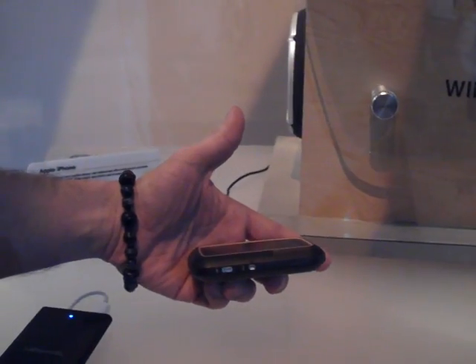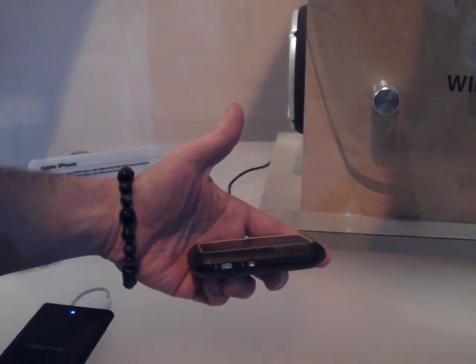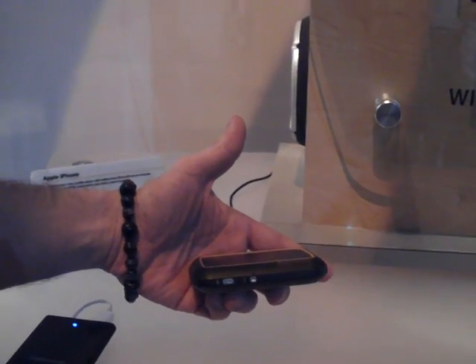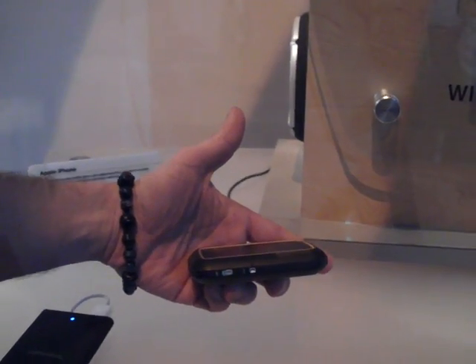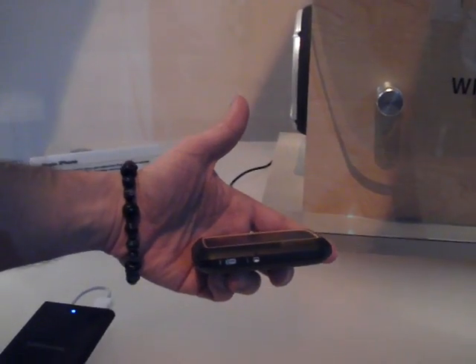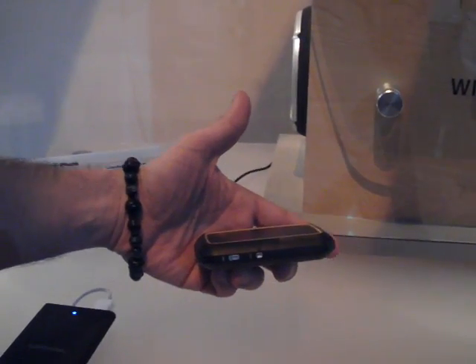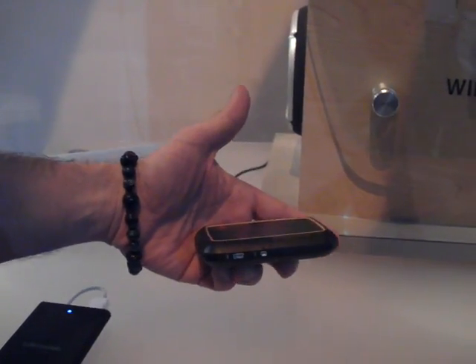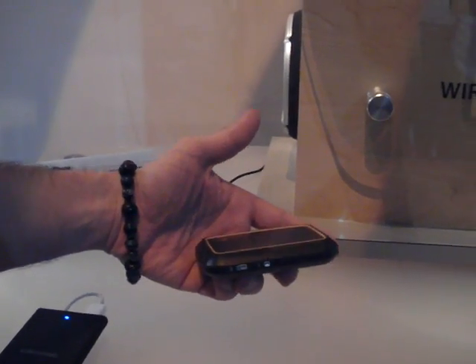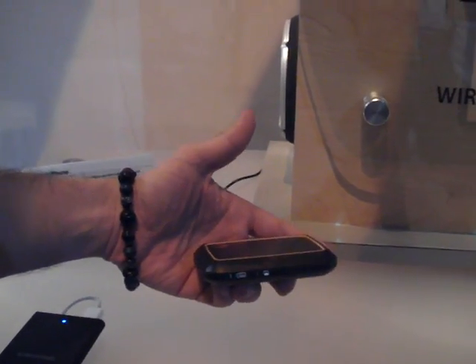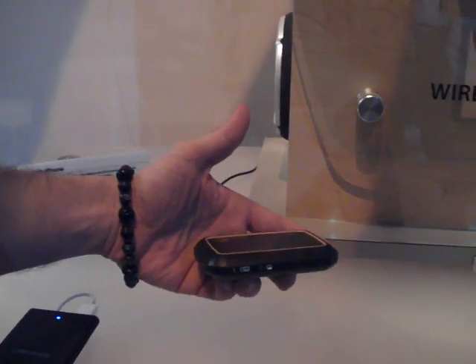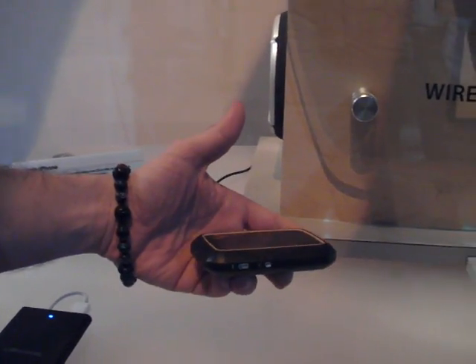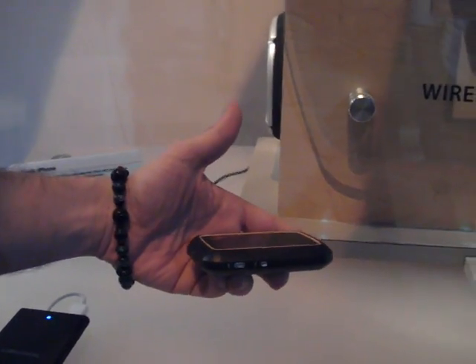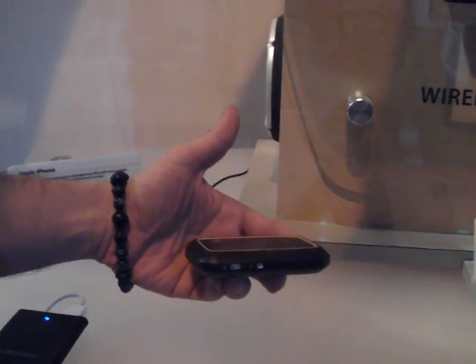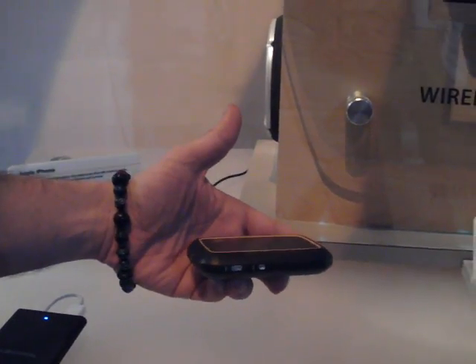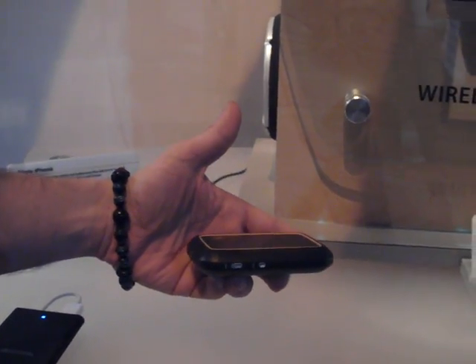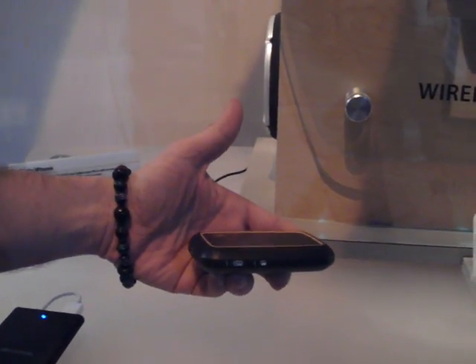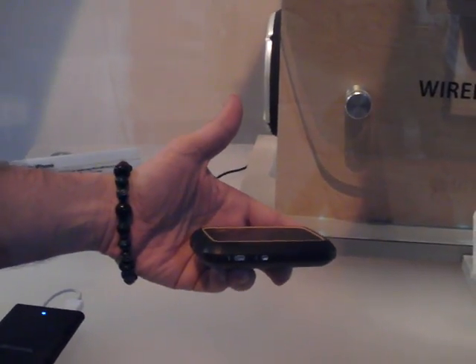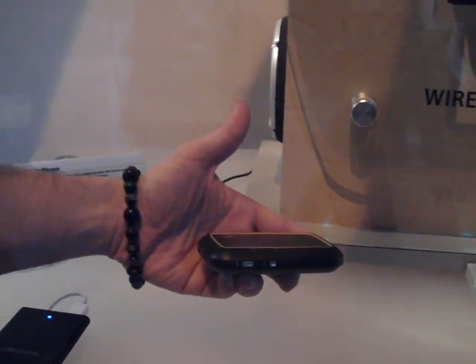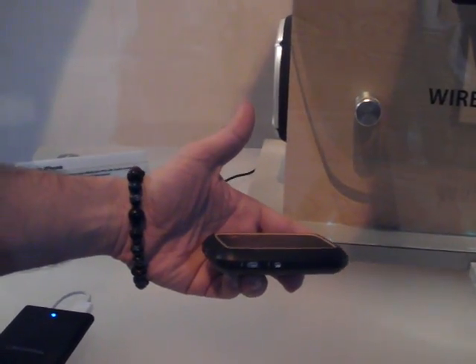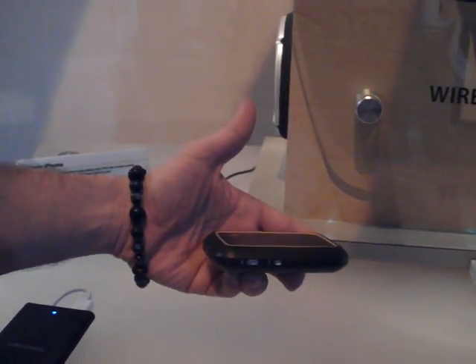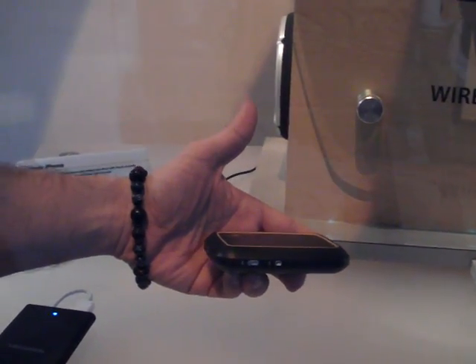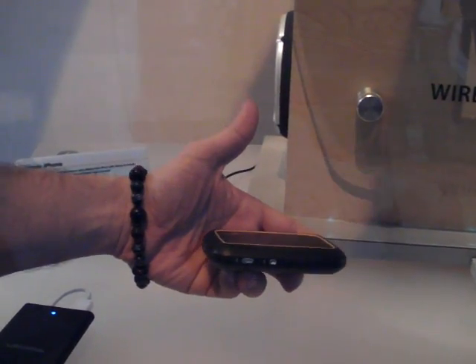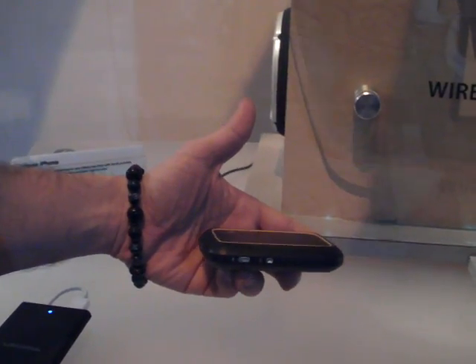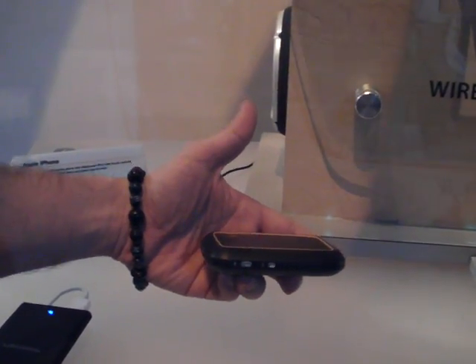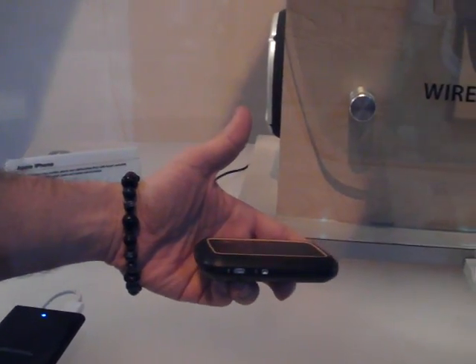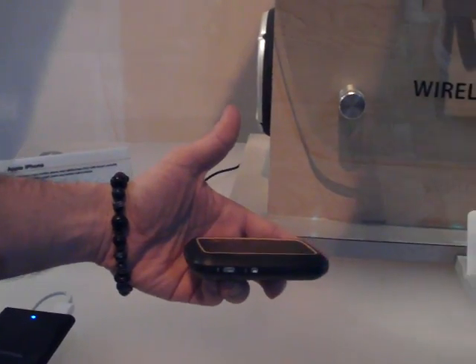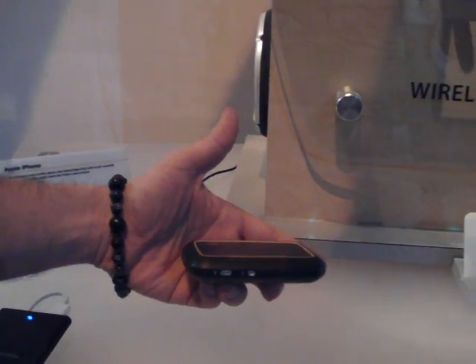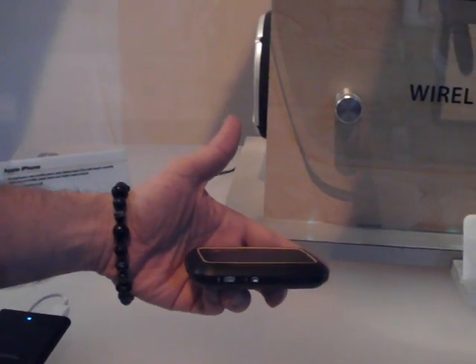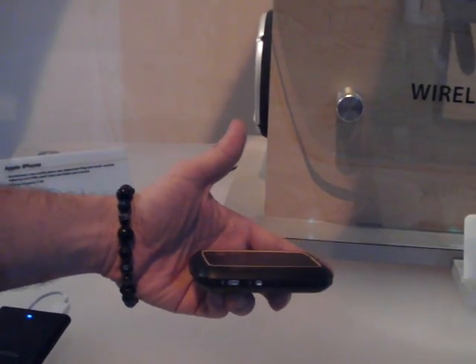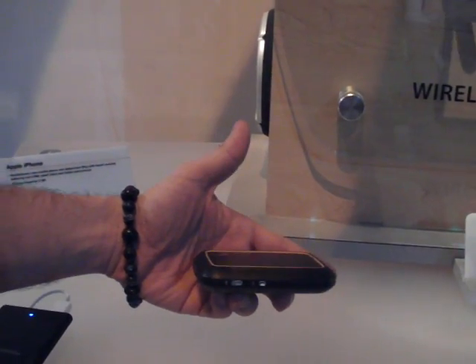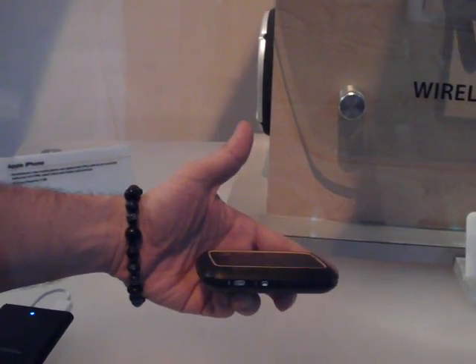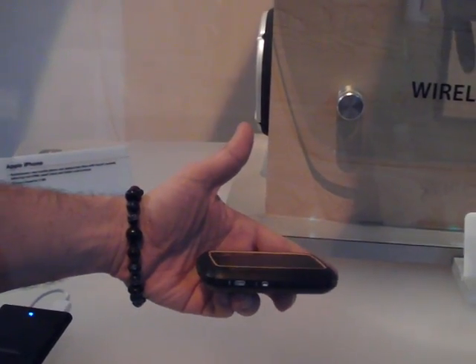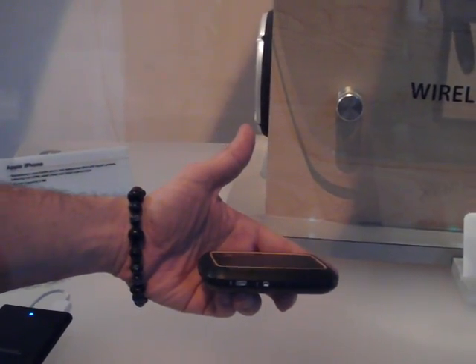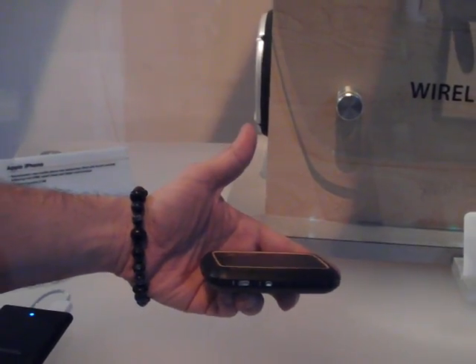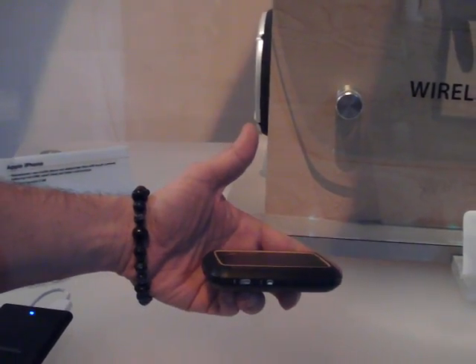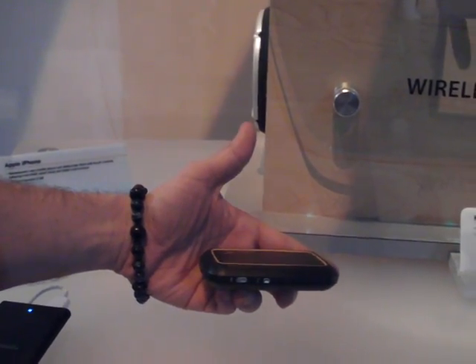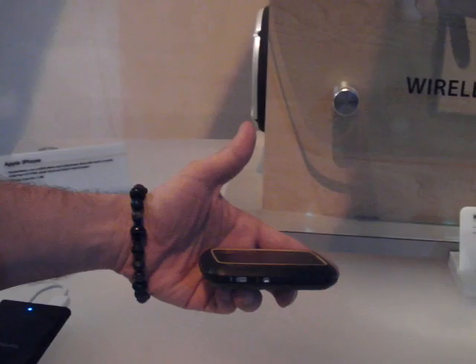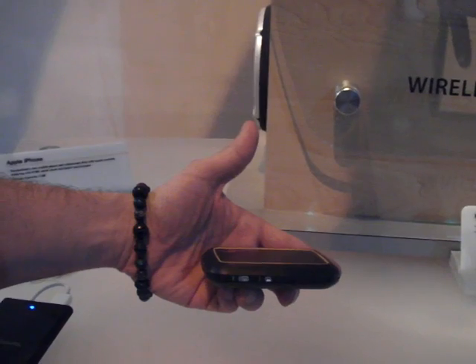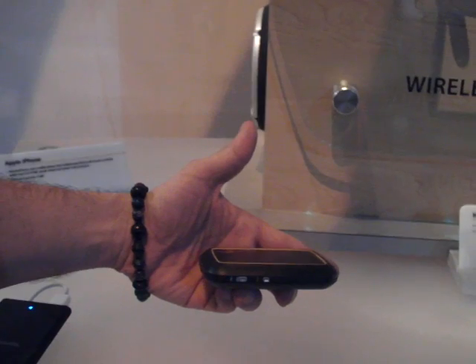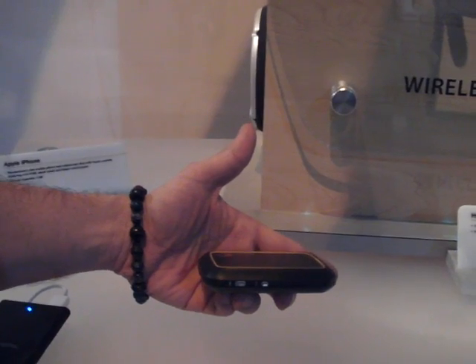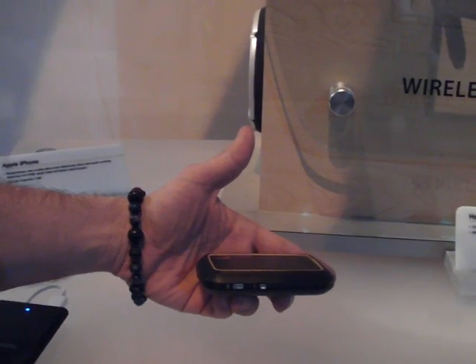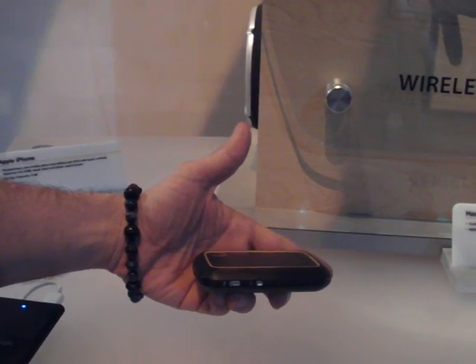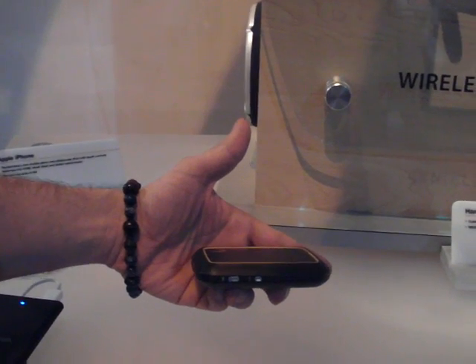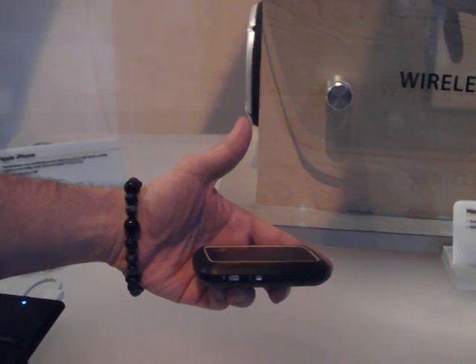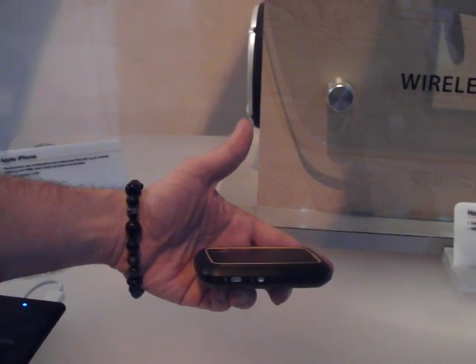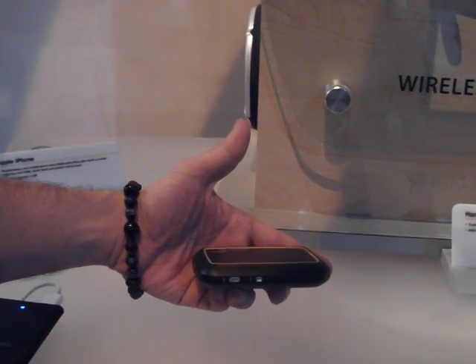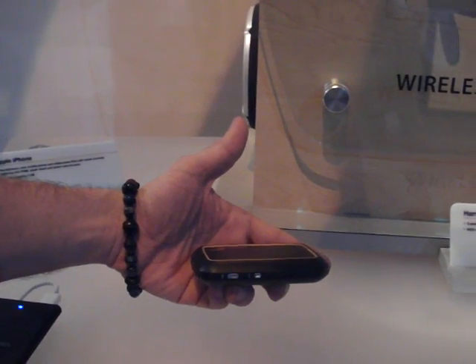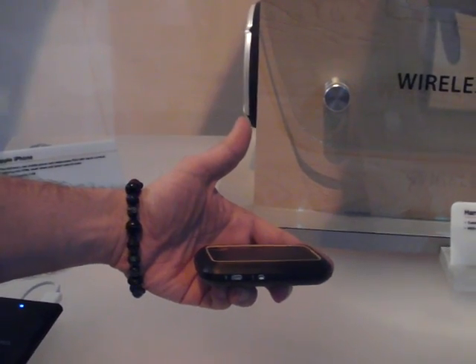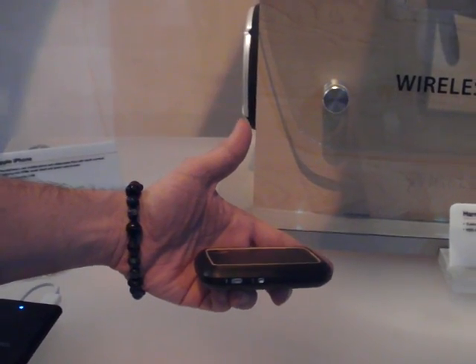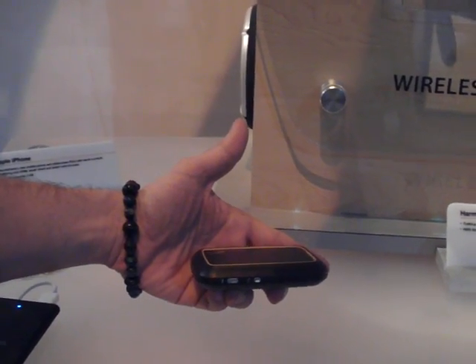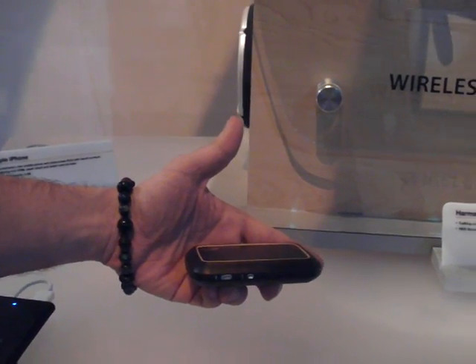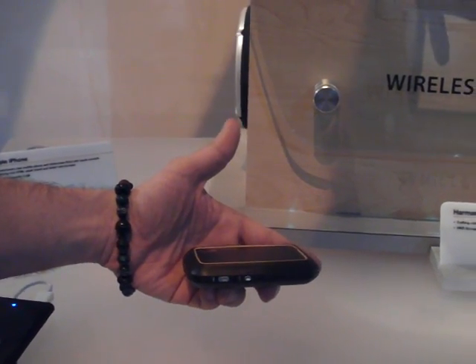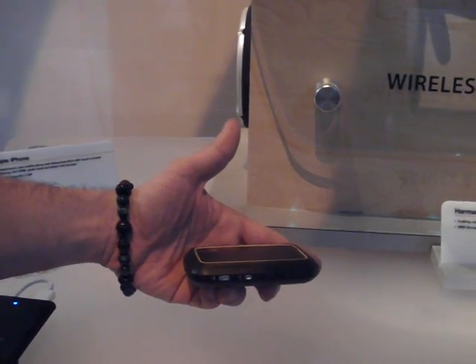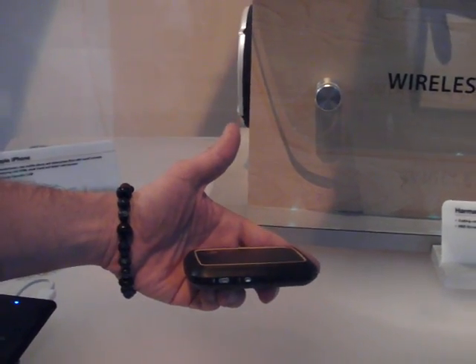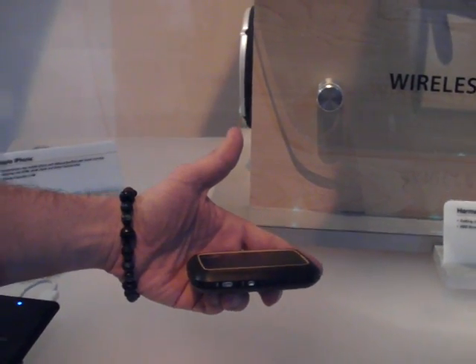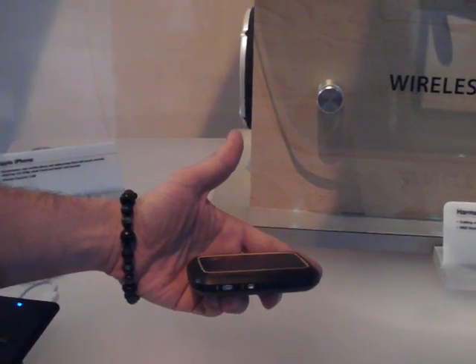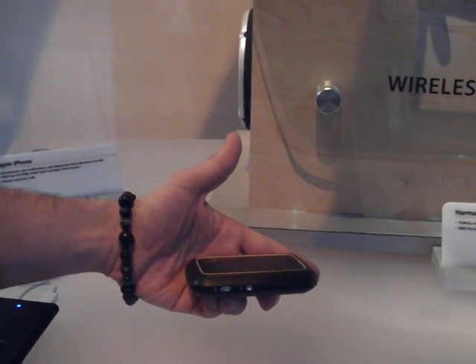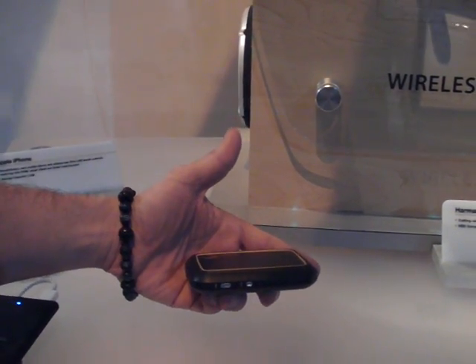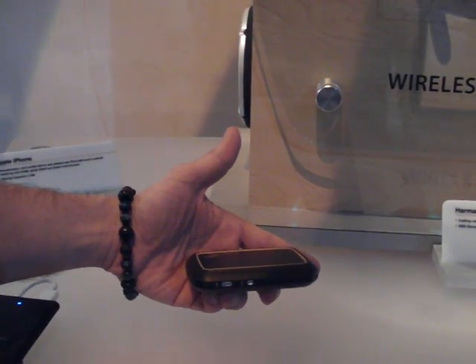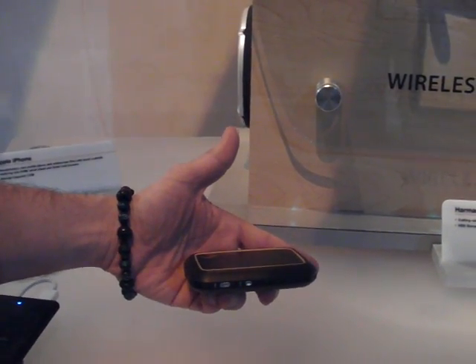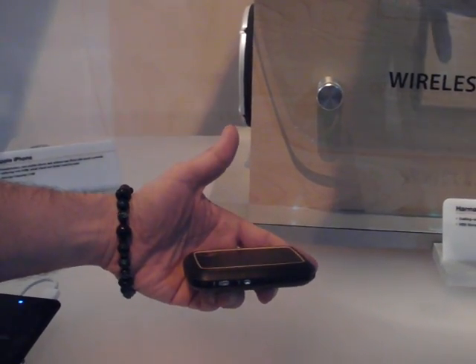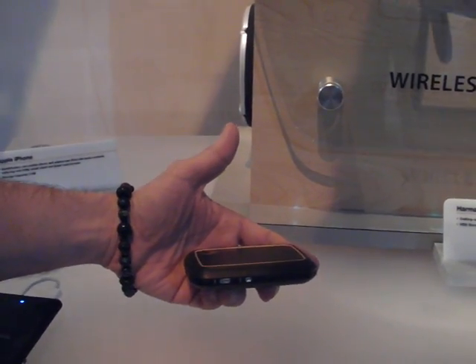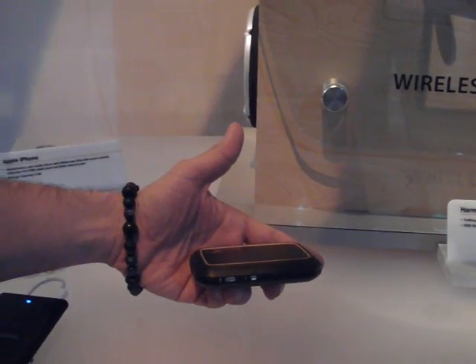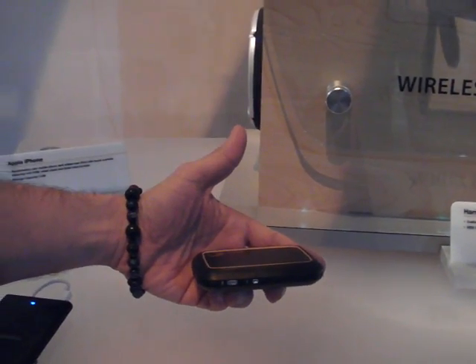Hi Jeff, this is Dave. It's a wireless hard drive. It's got 60 gig of storage. It's basically a wireless media server.